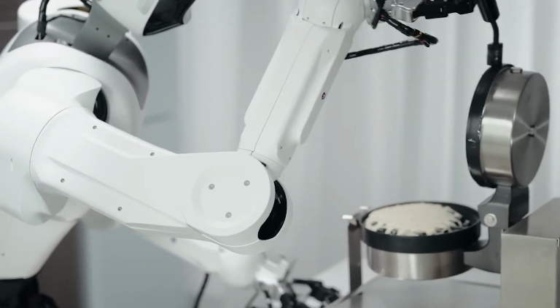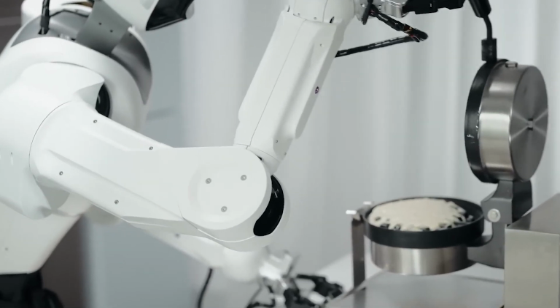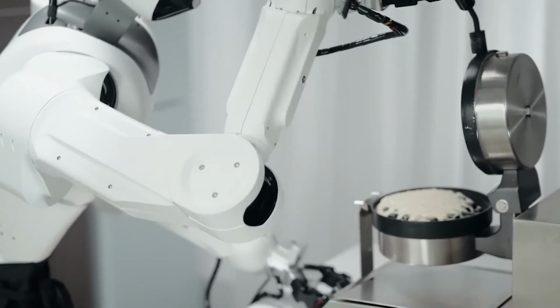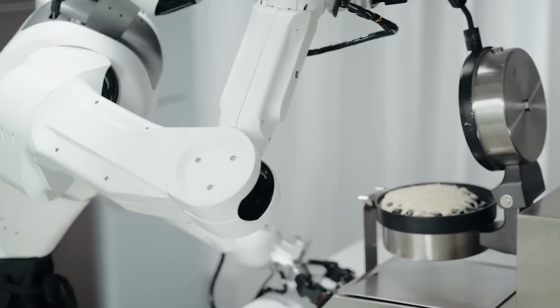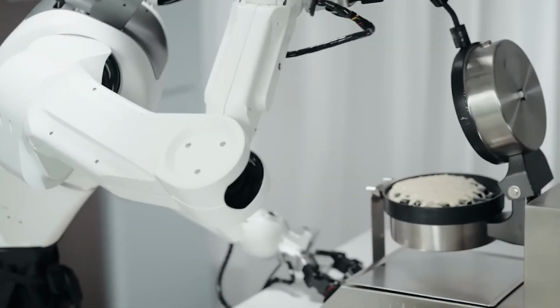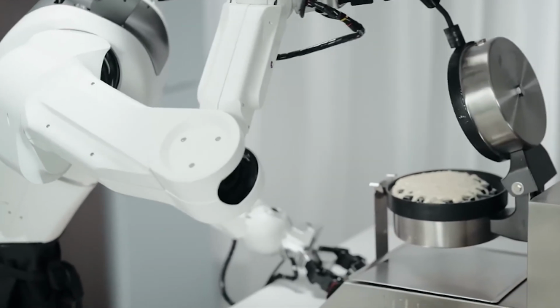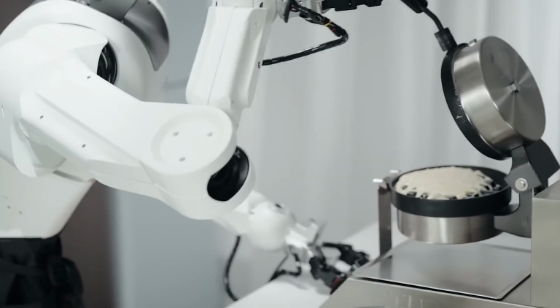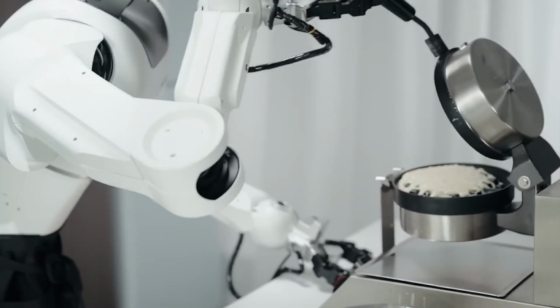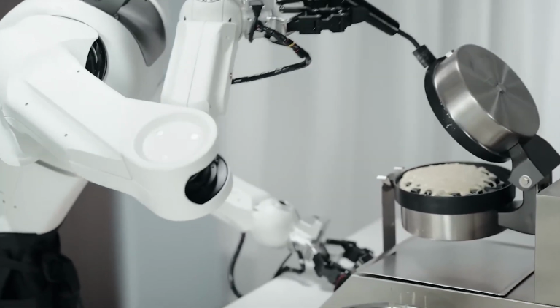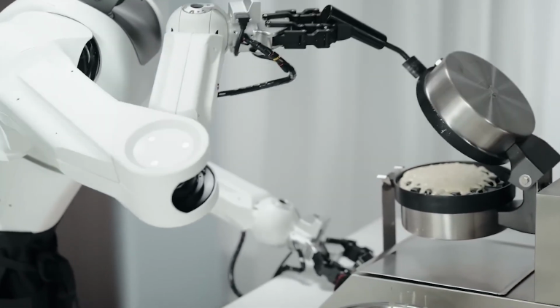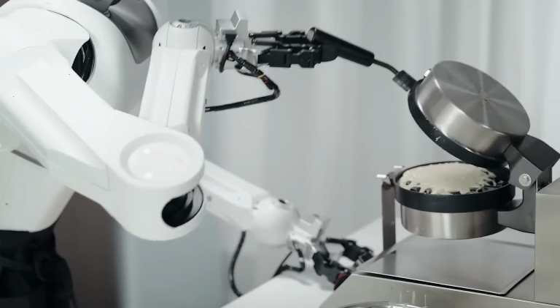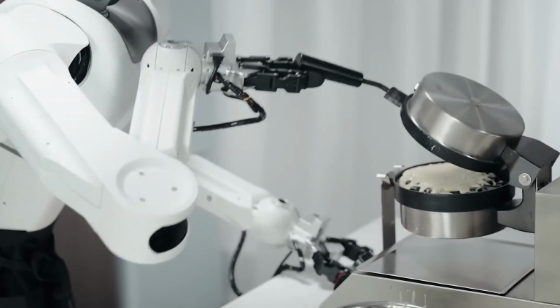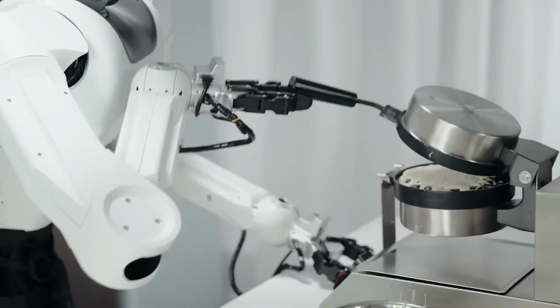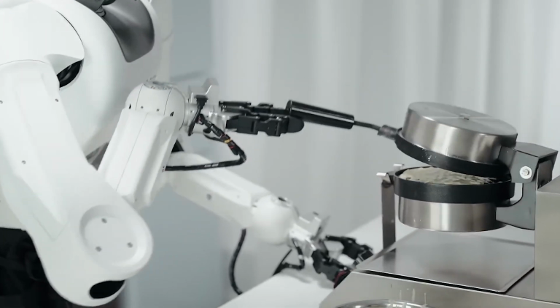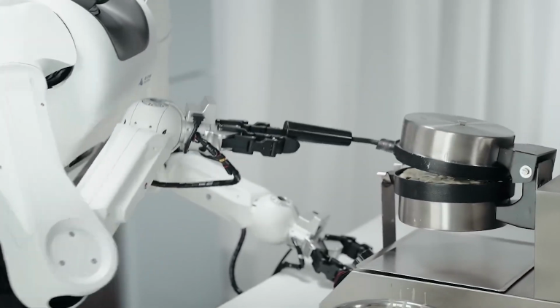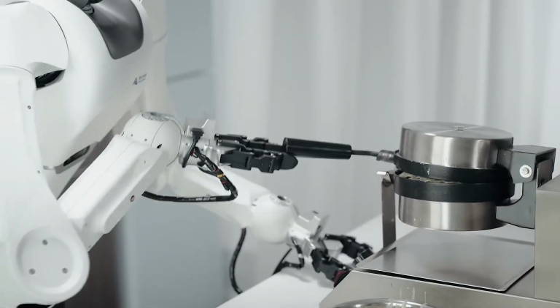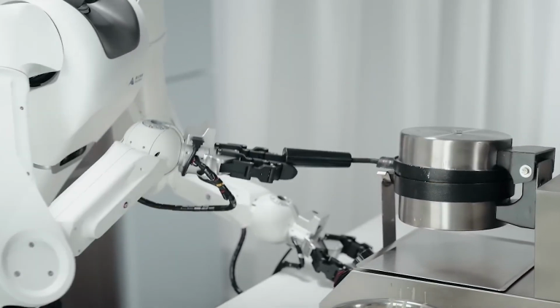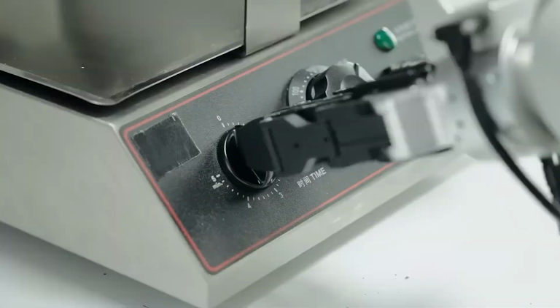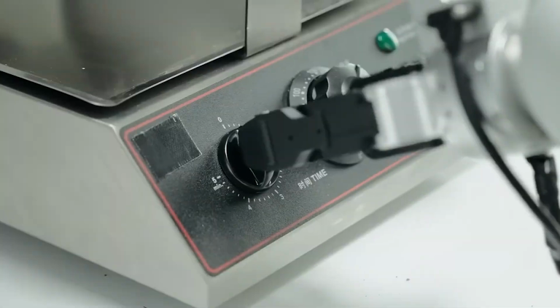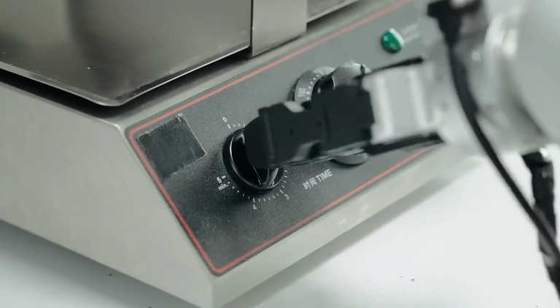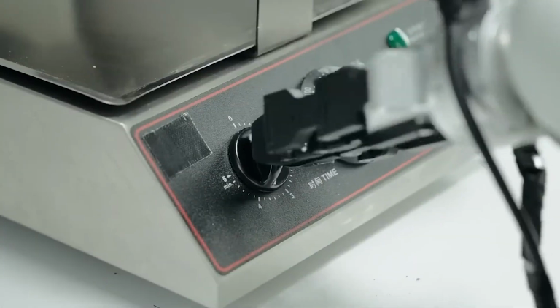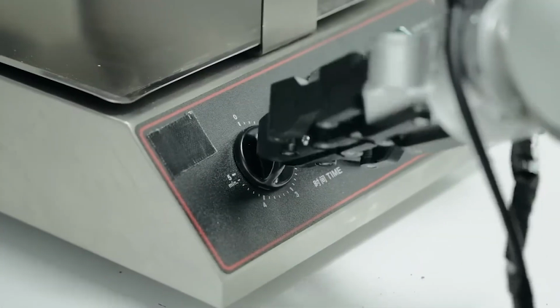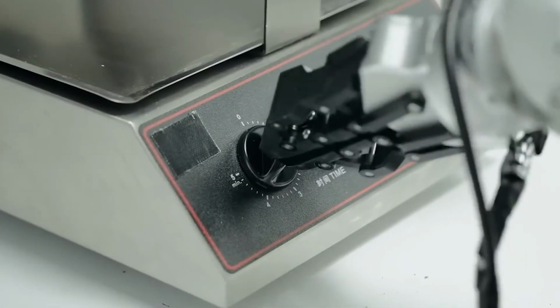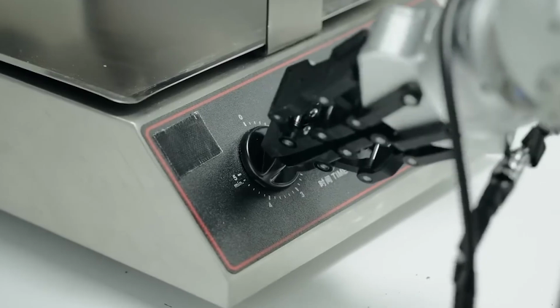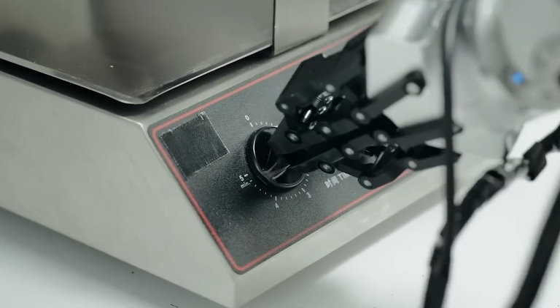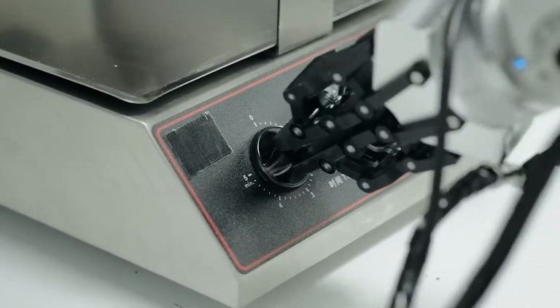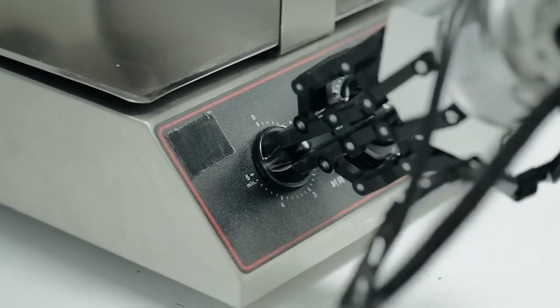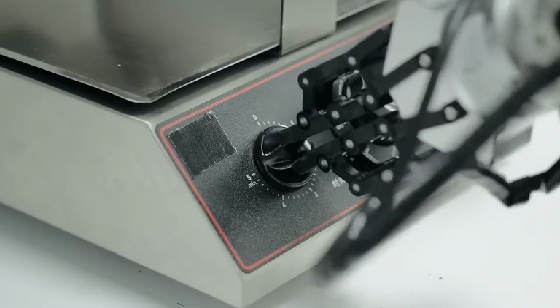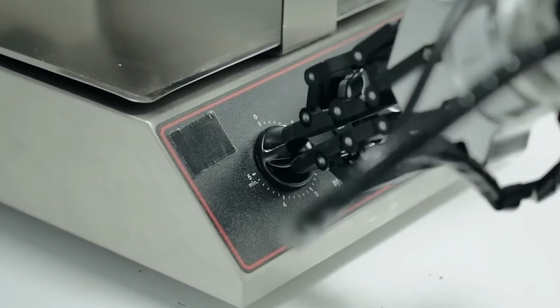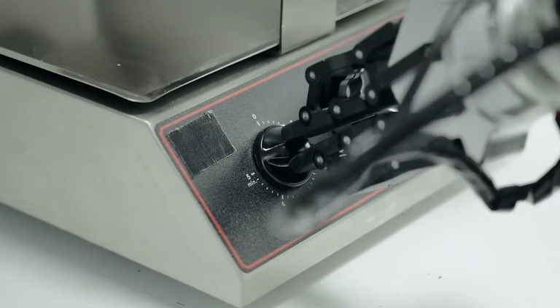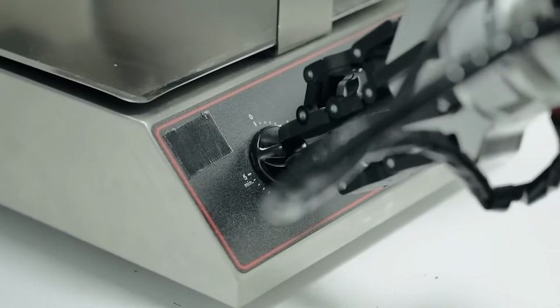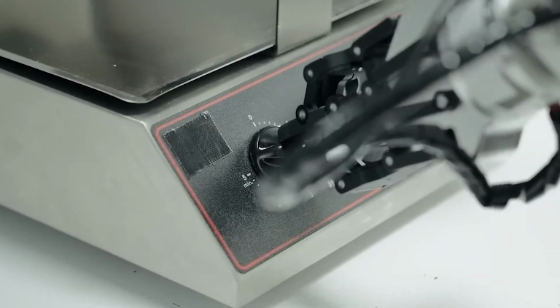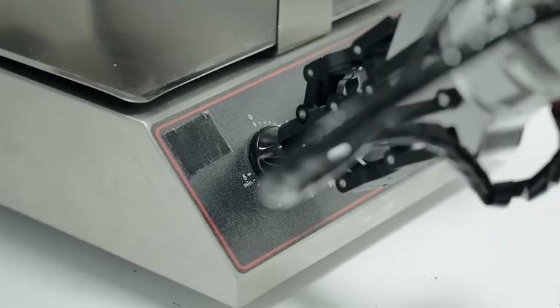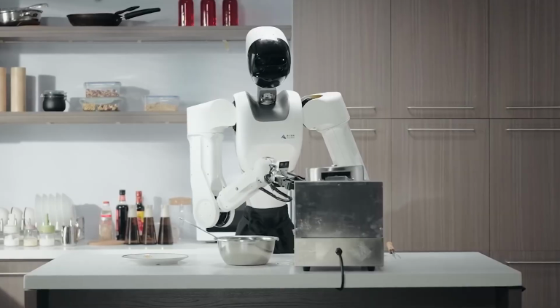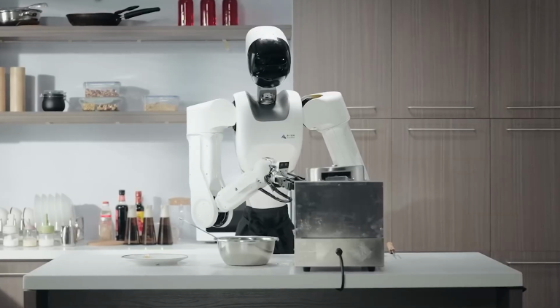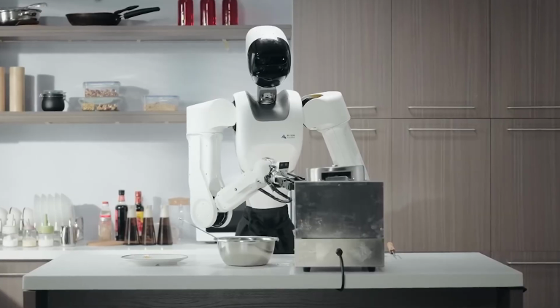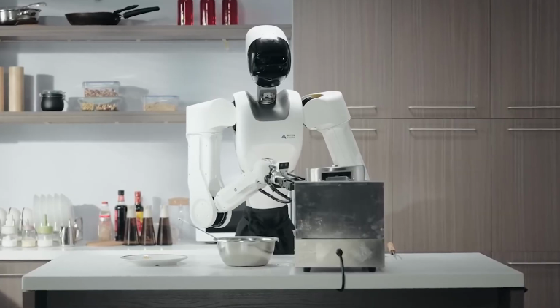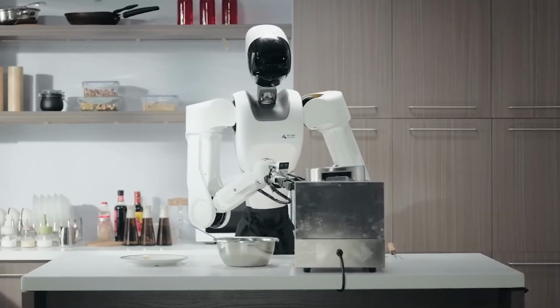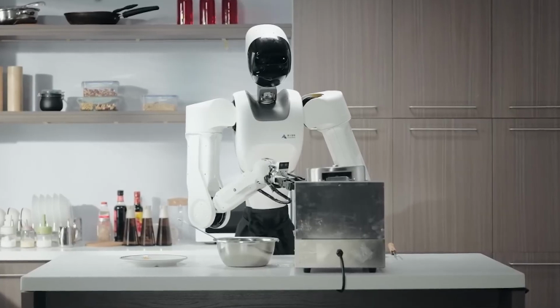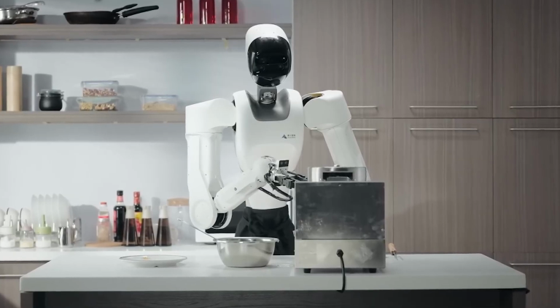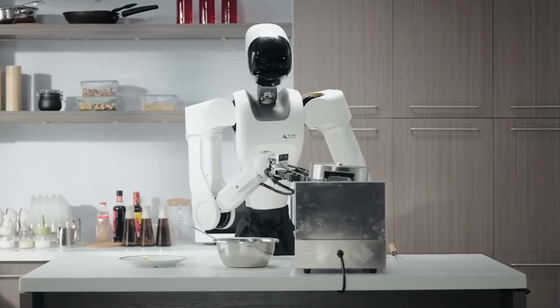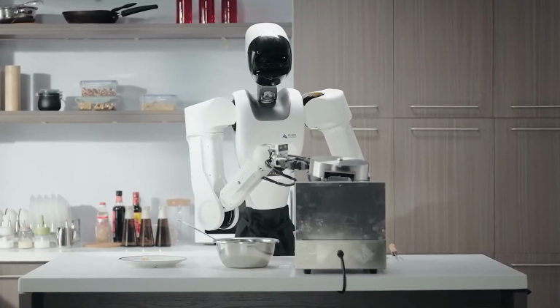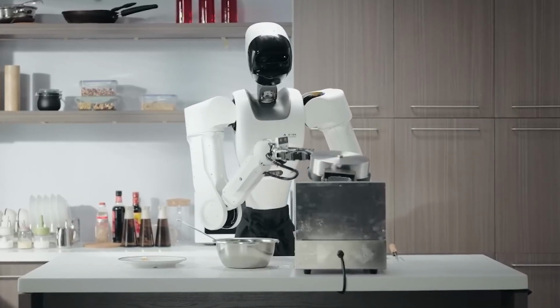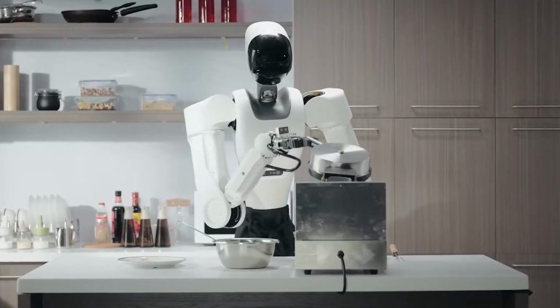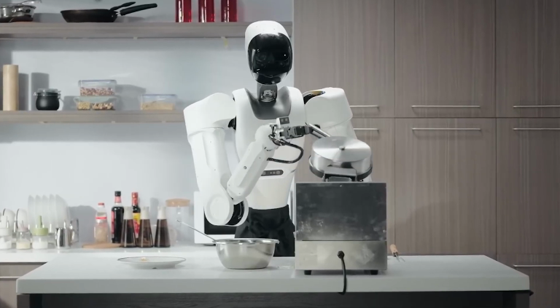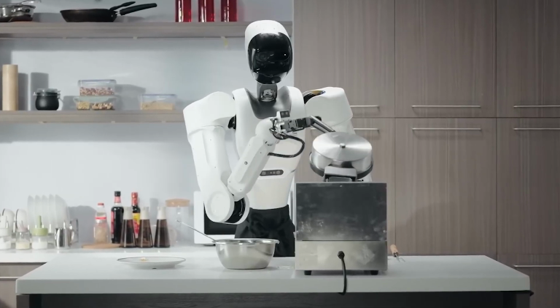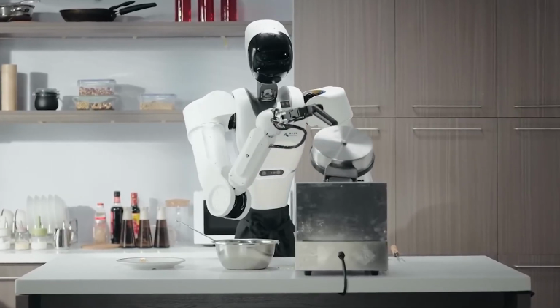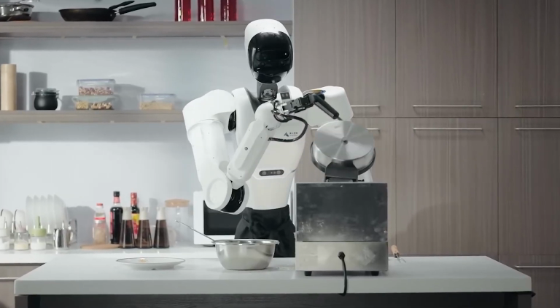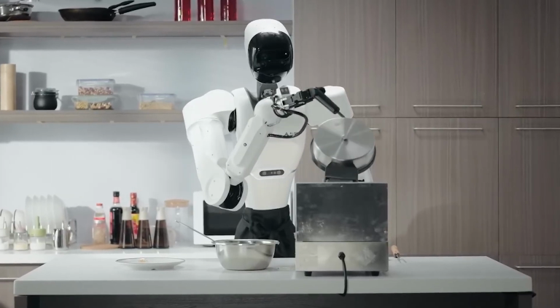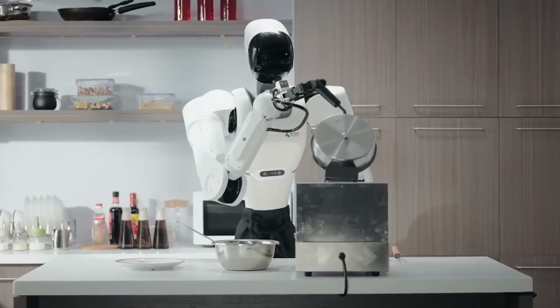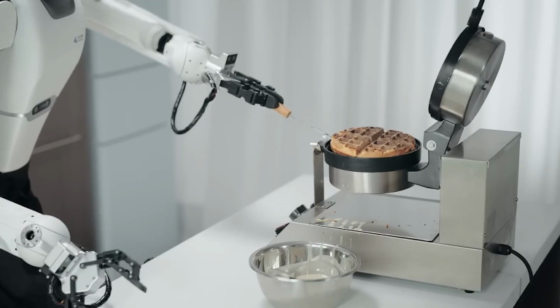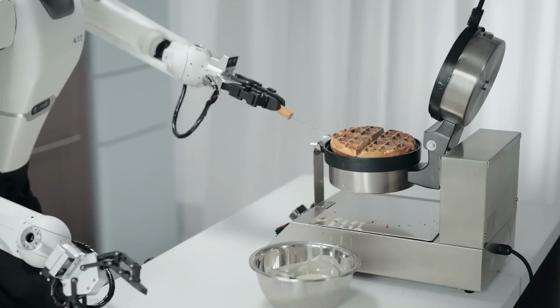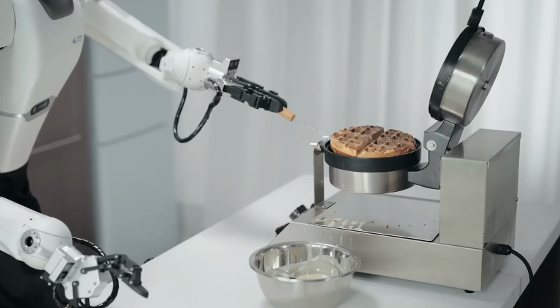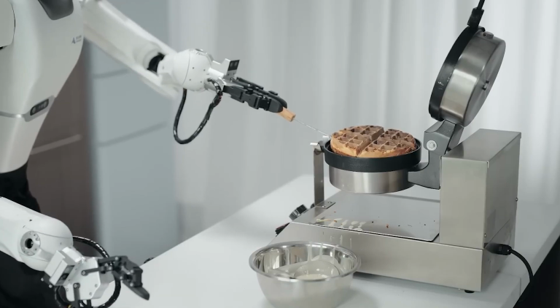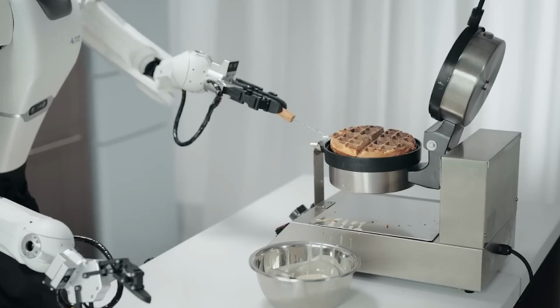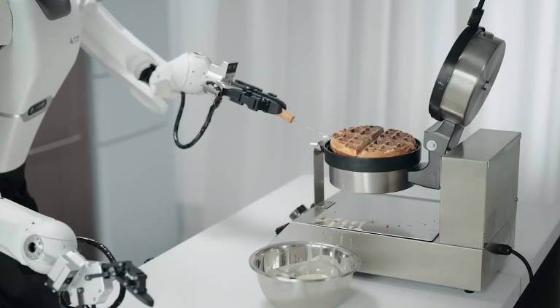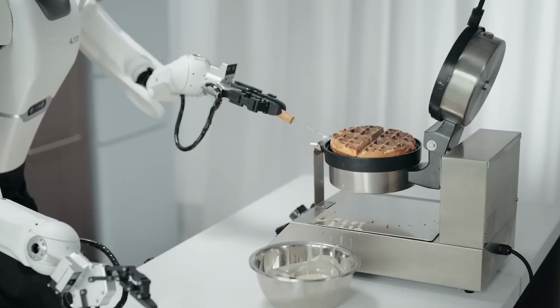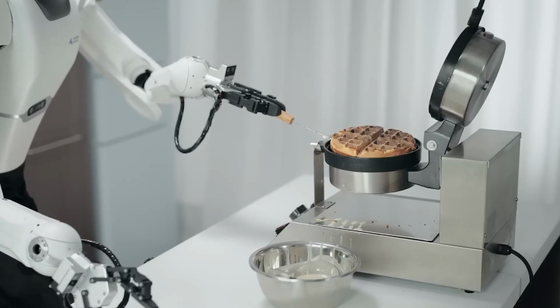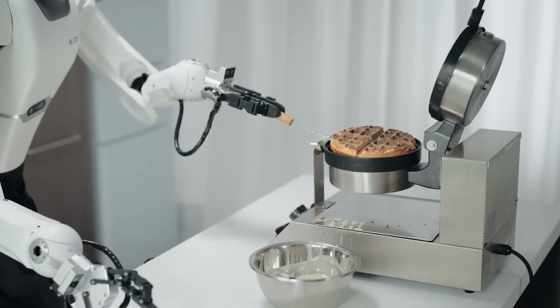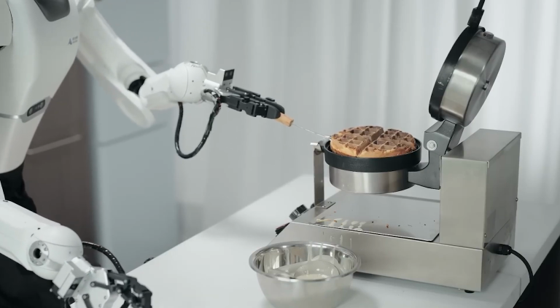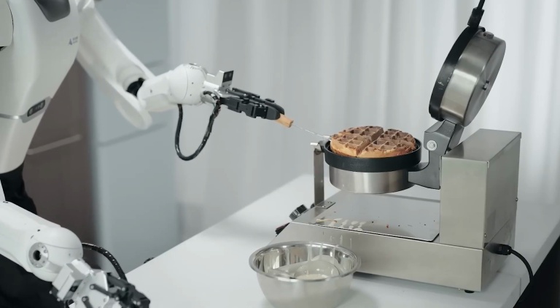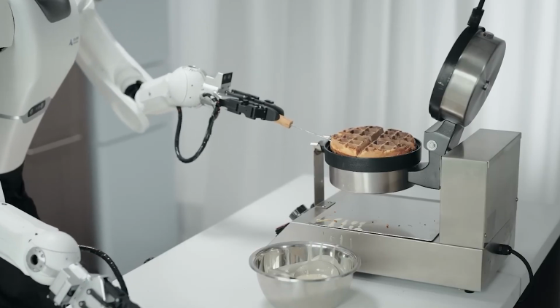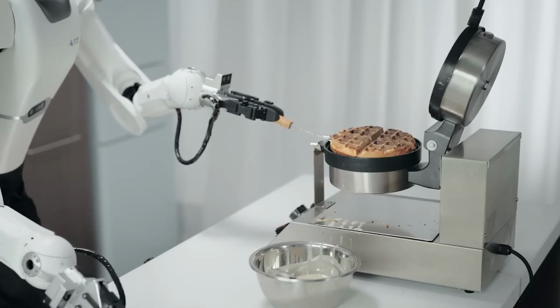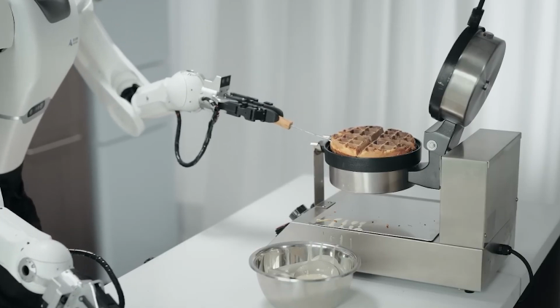Equipped with advanced AI, the robot can make quick decisions, and its sharp cameras help it navigate around the house.